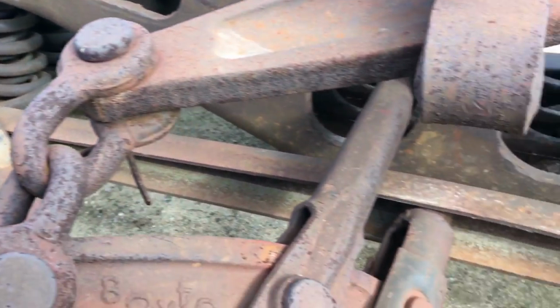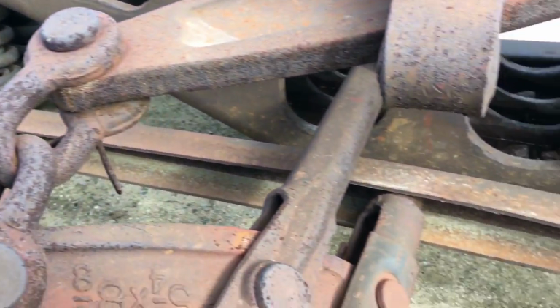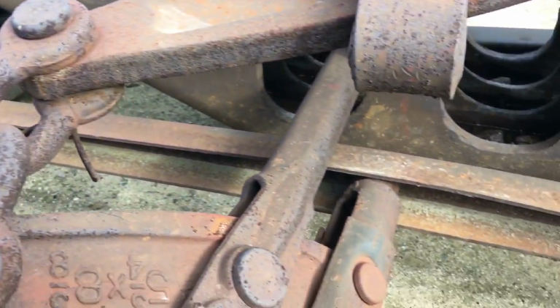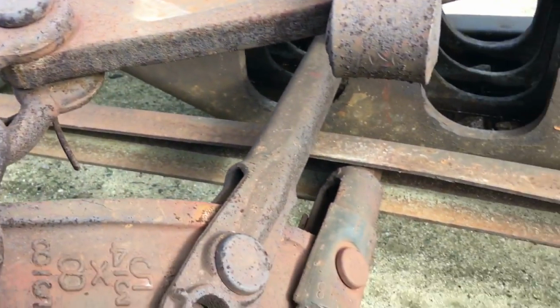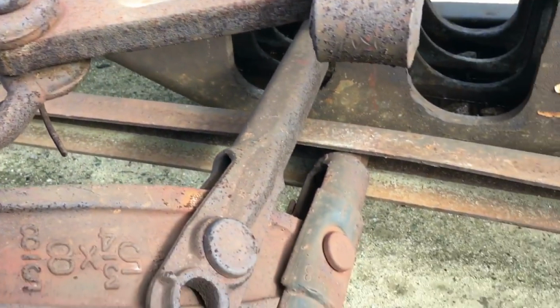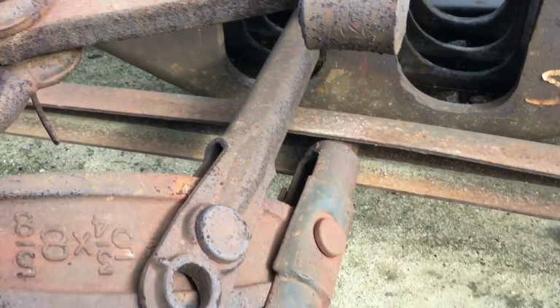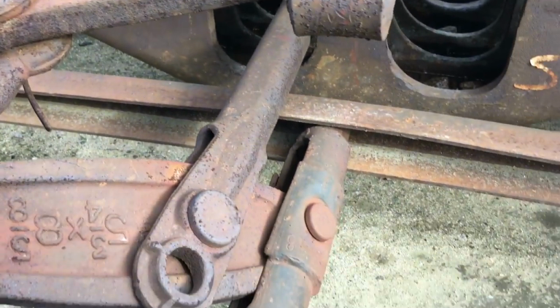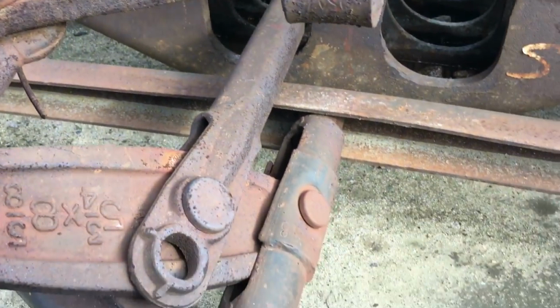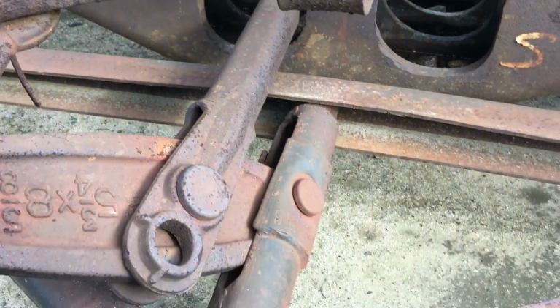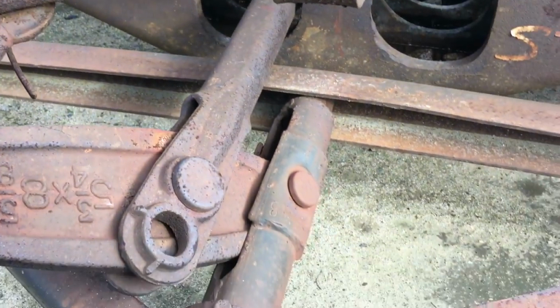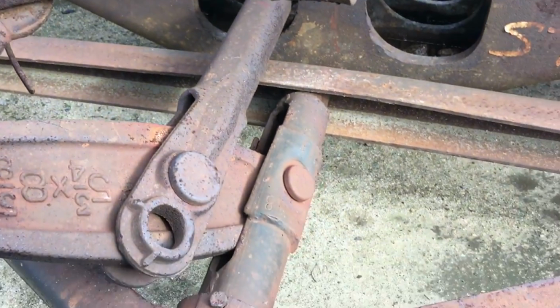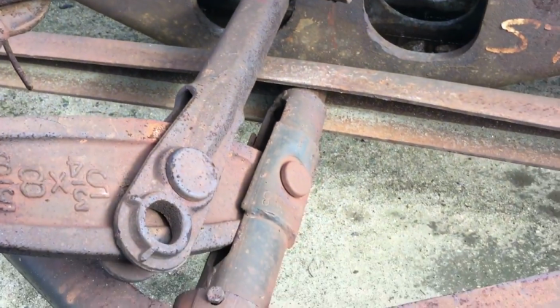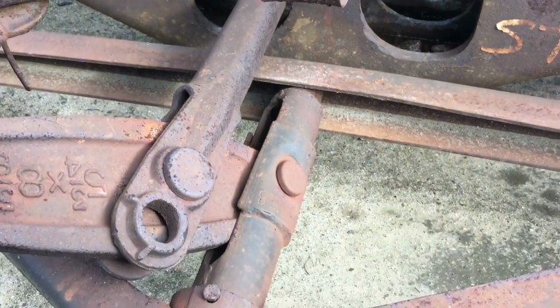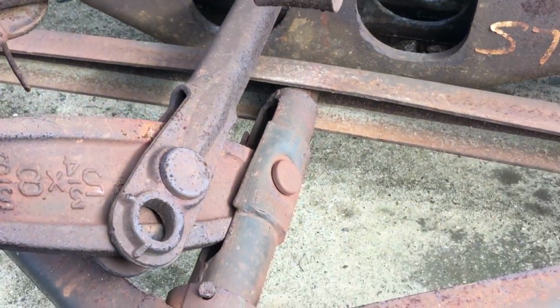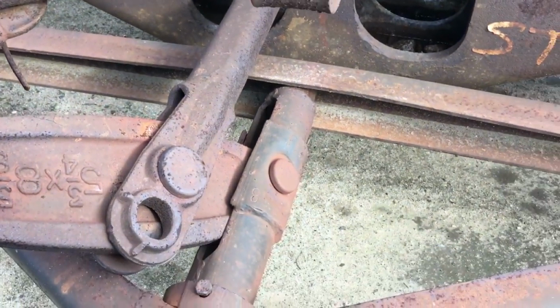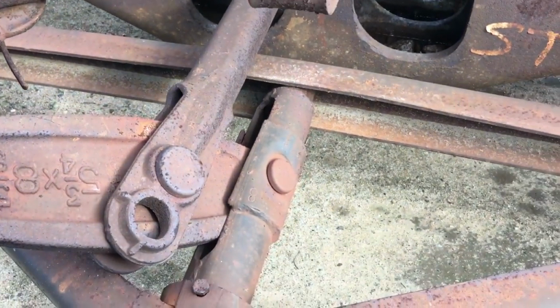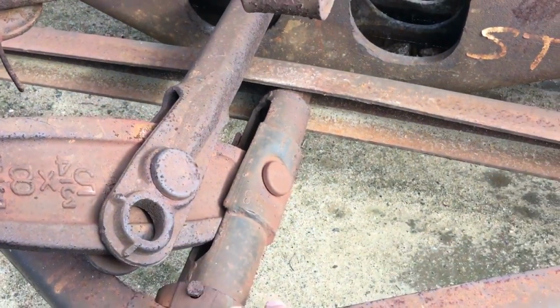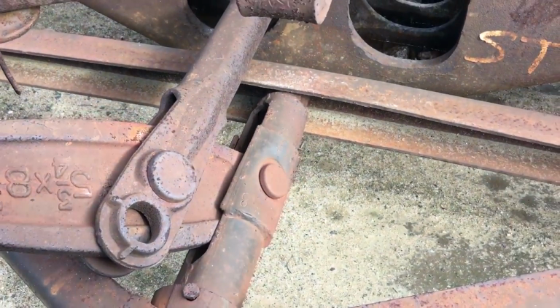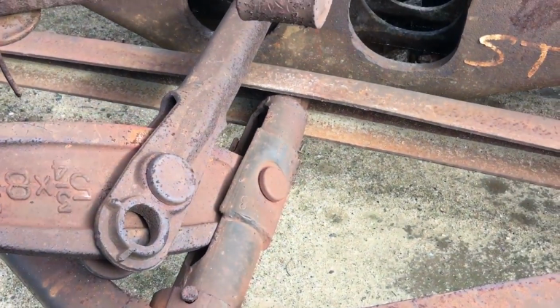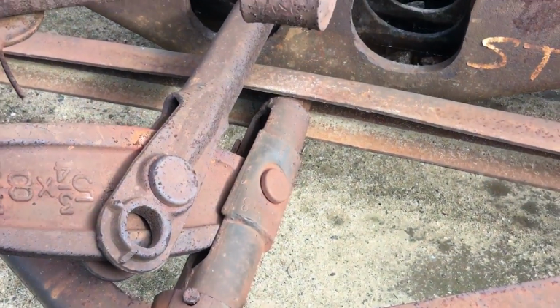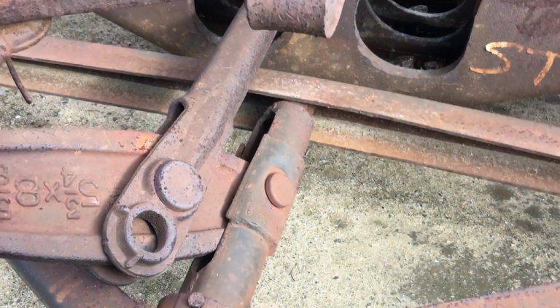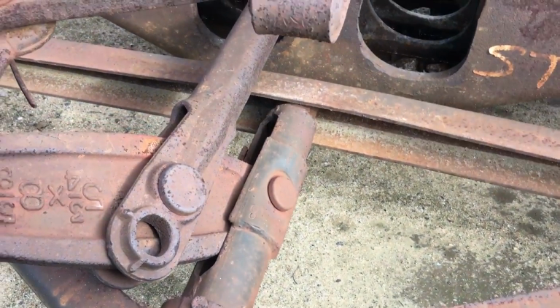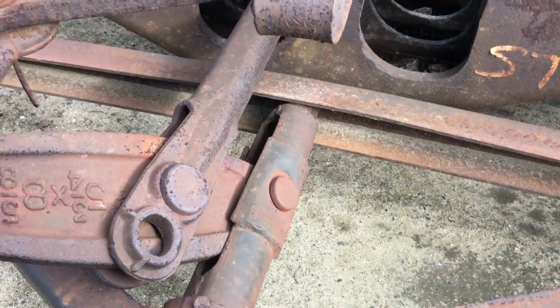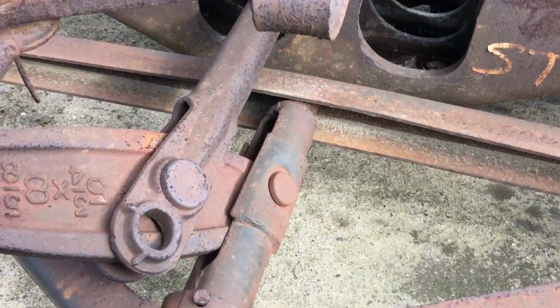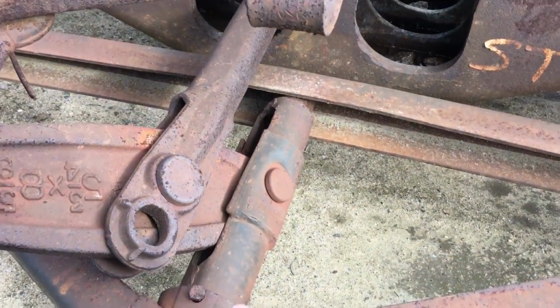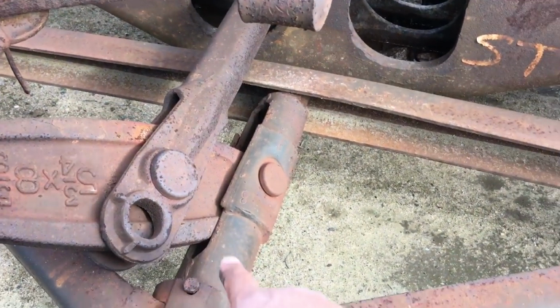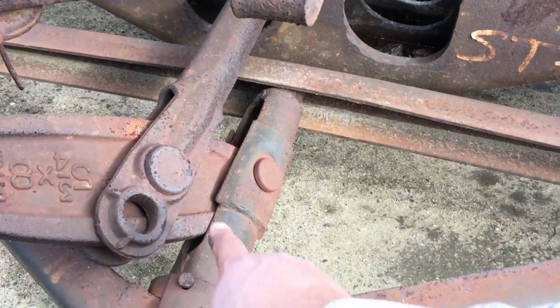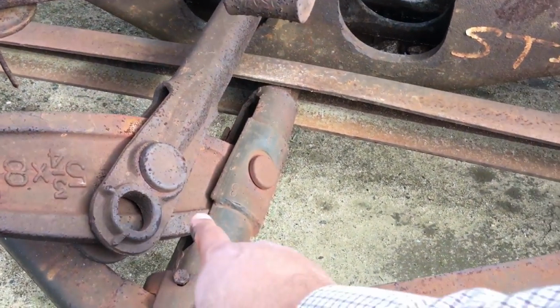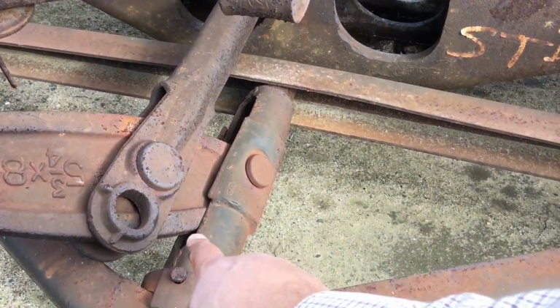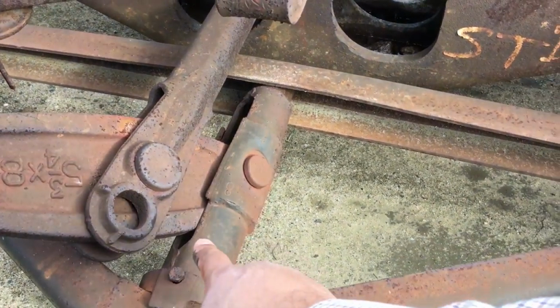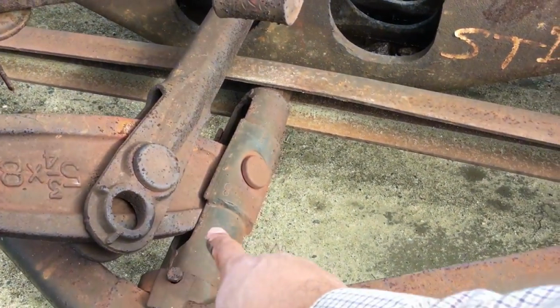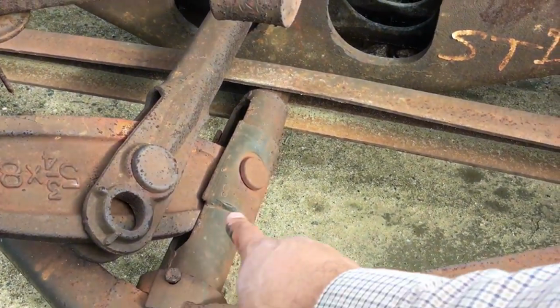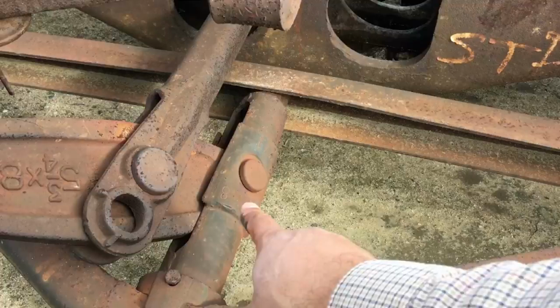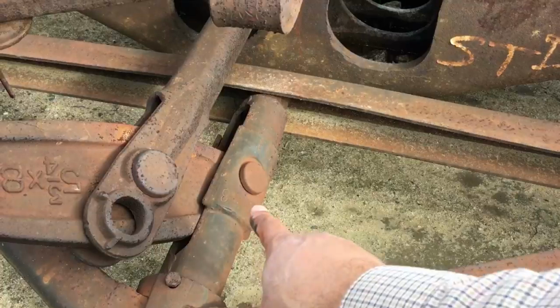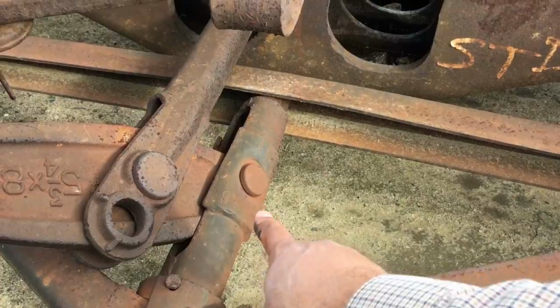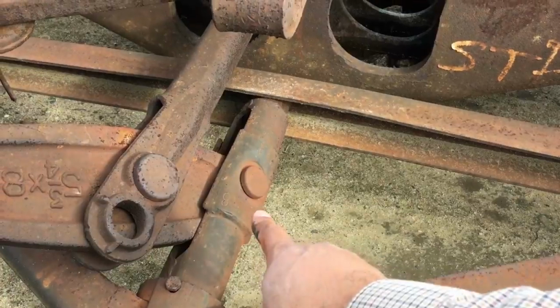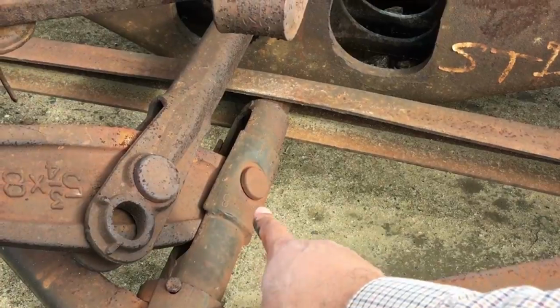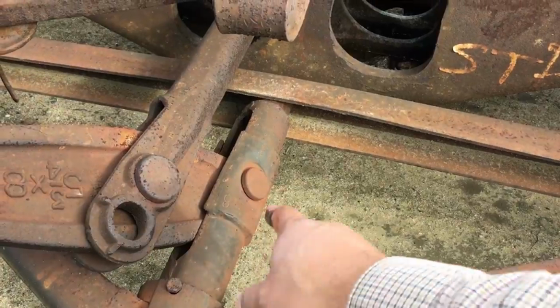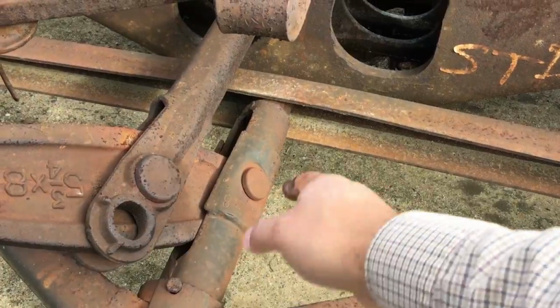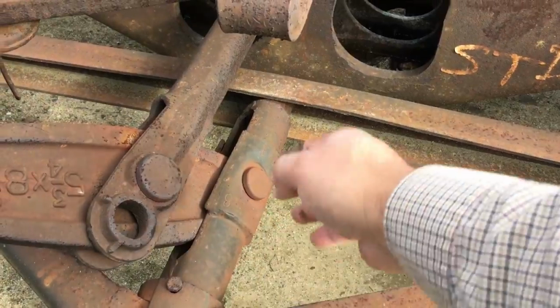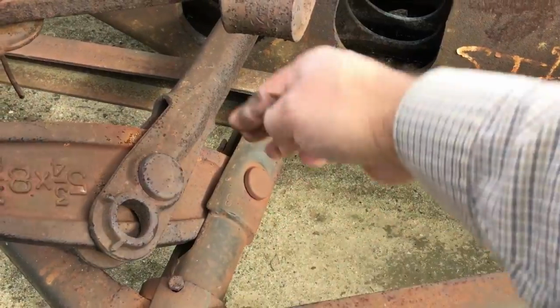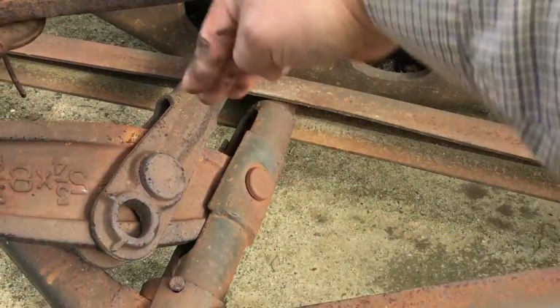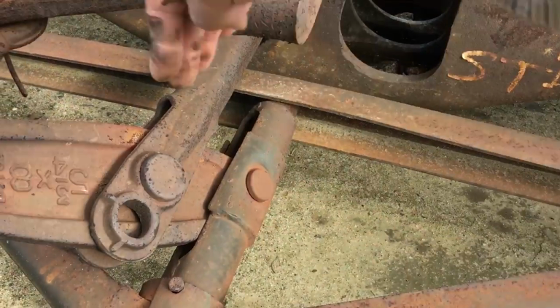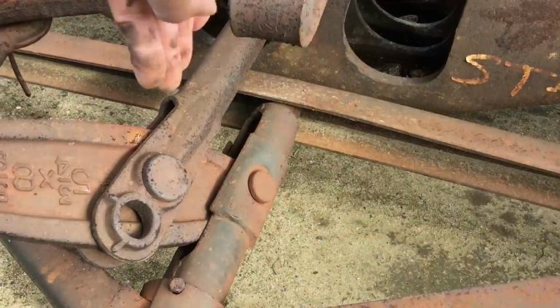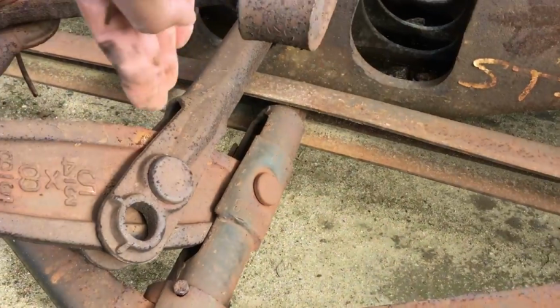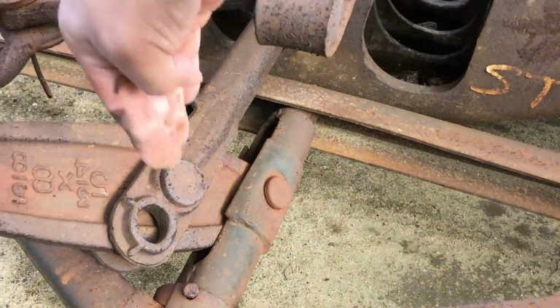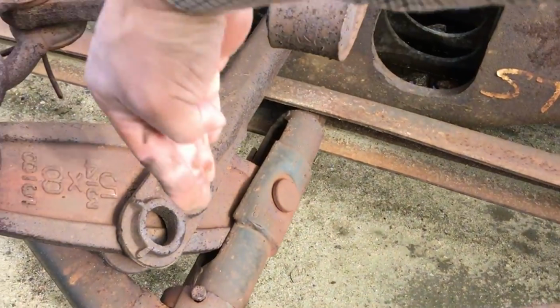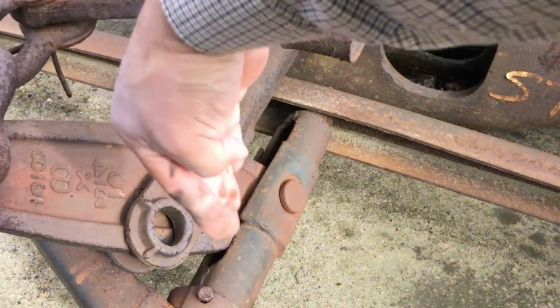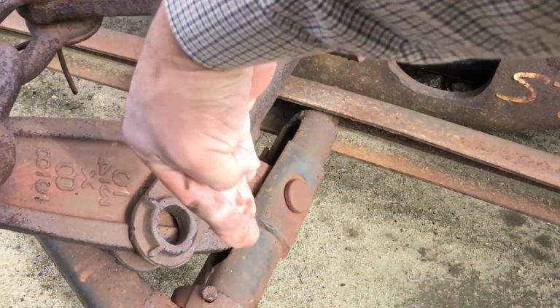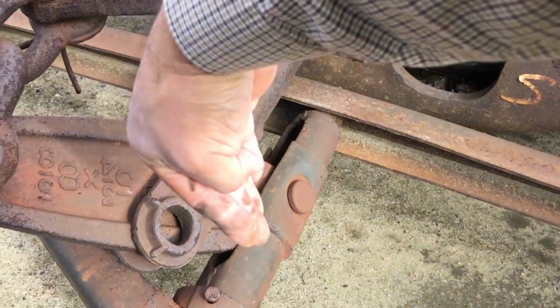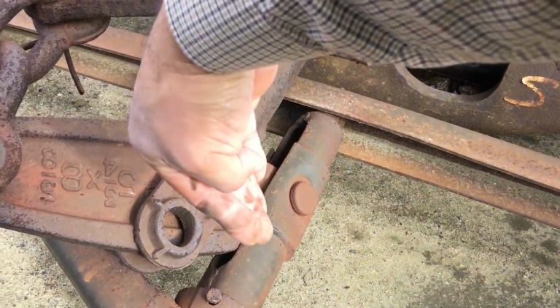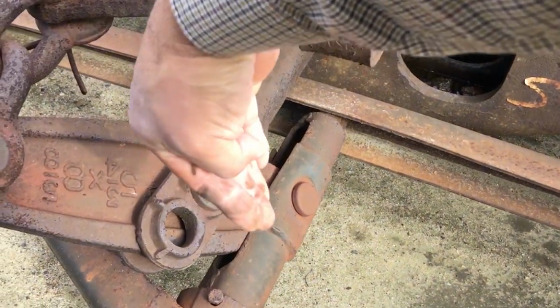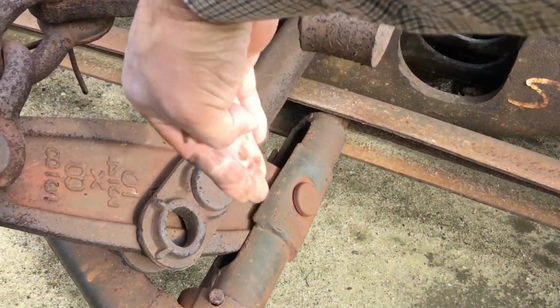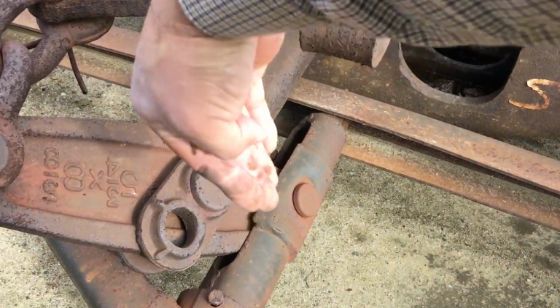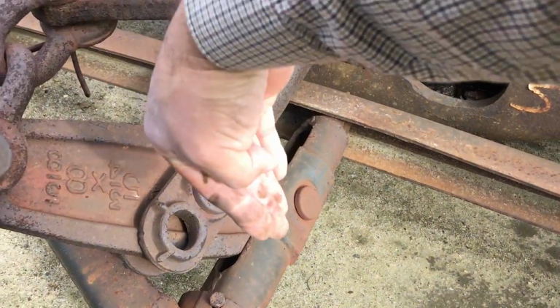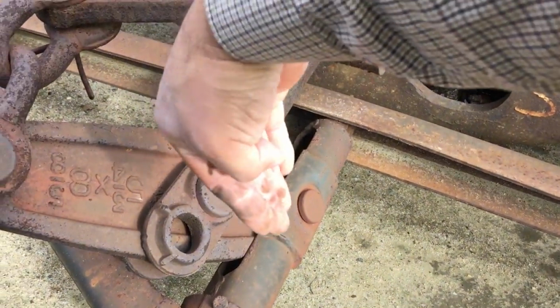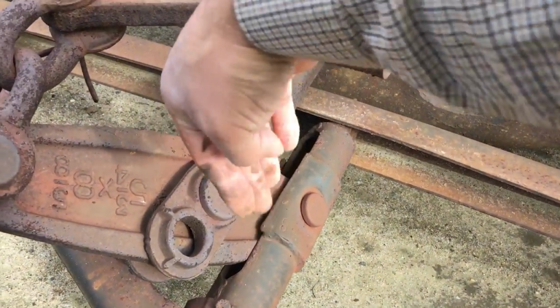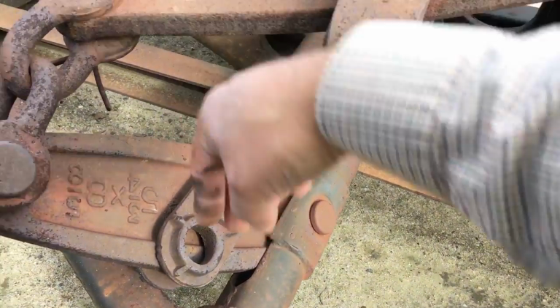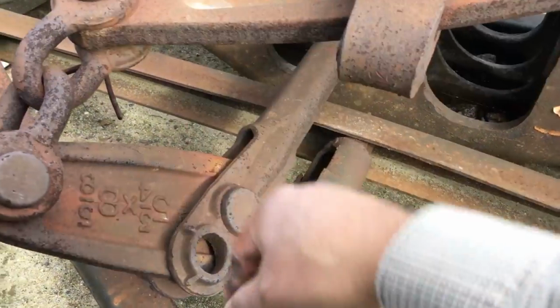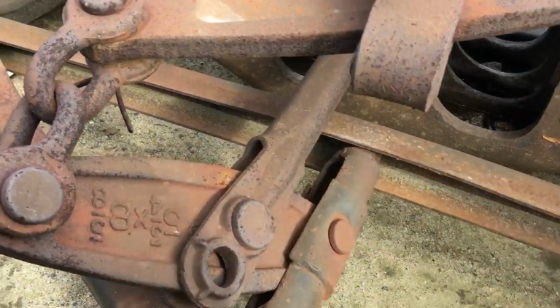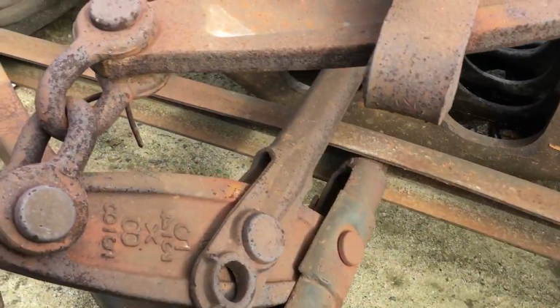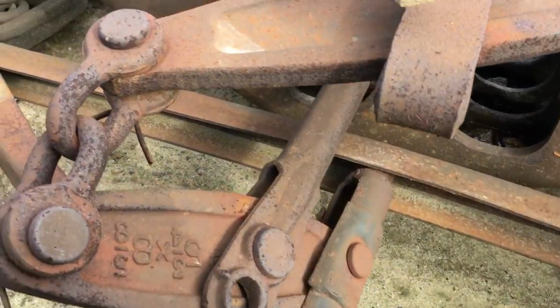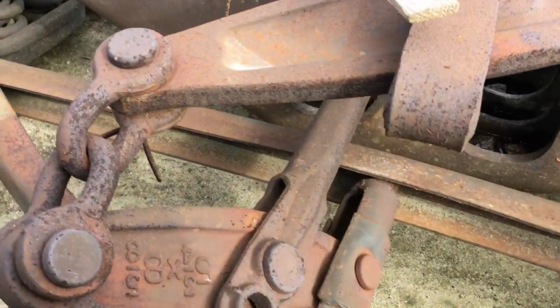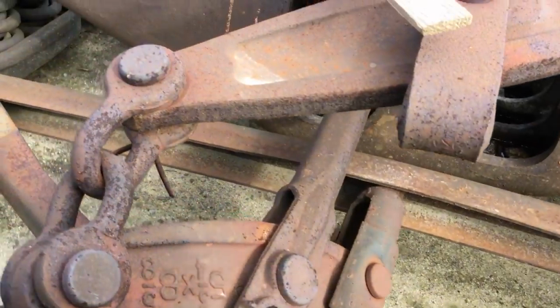If you look at this brake beam, you can tell that's a right-hand brake beam.